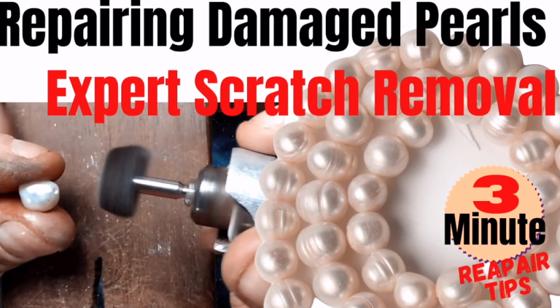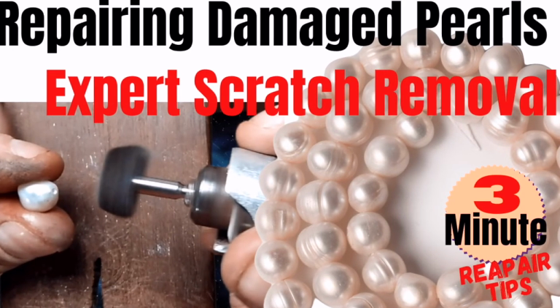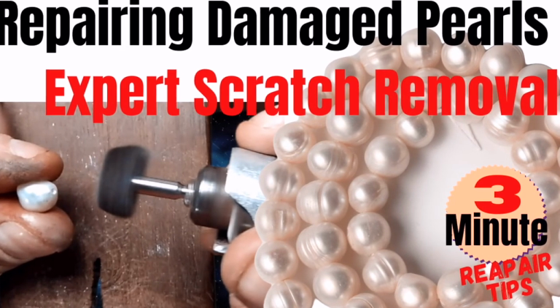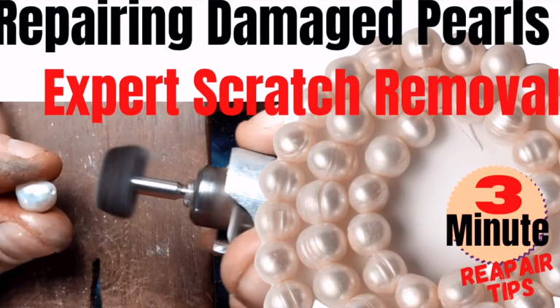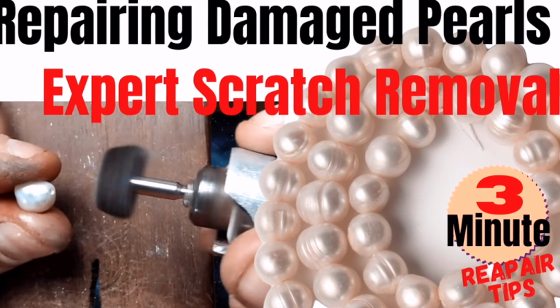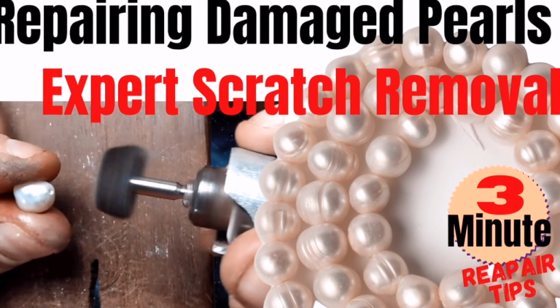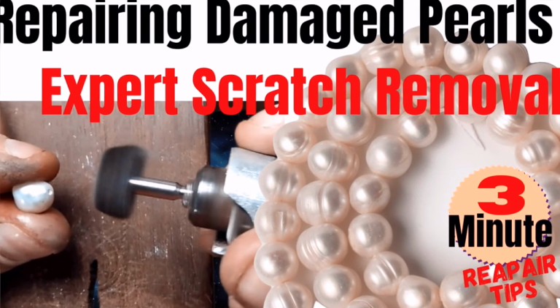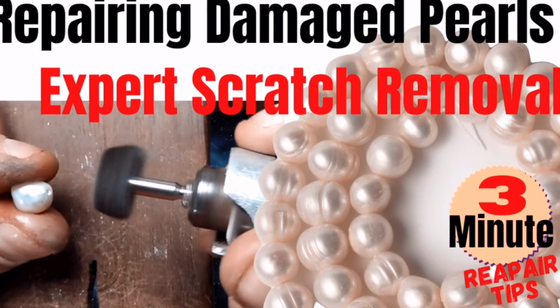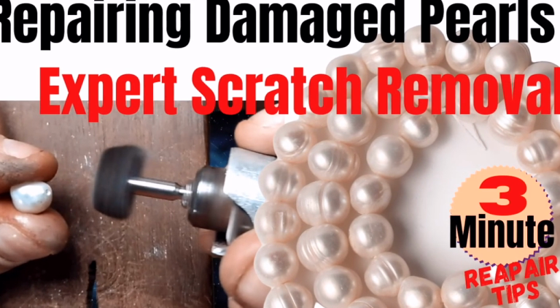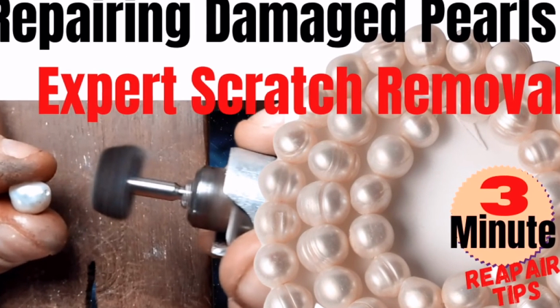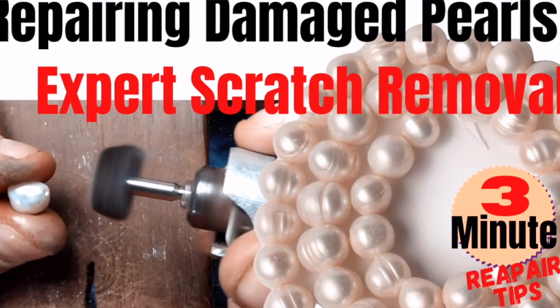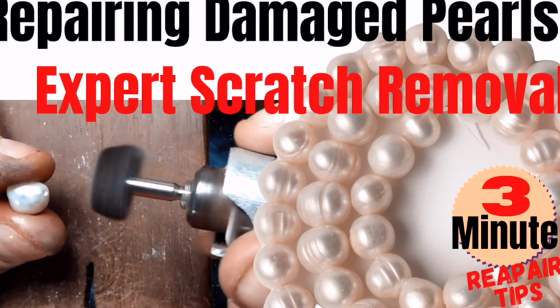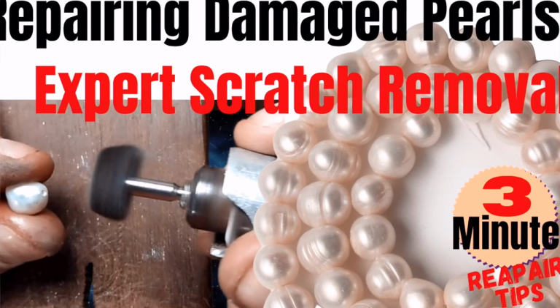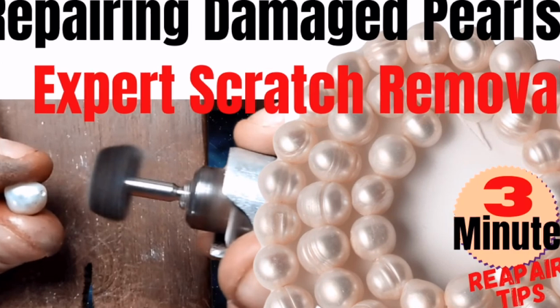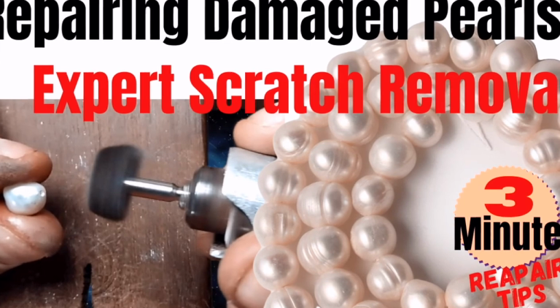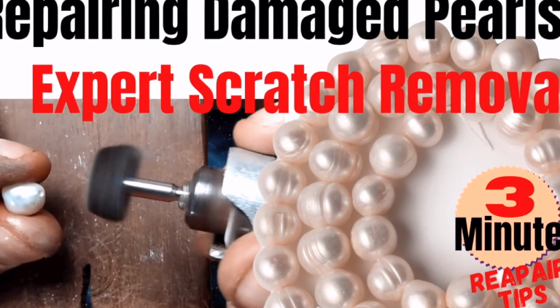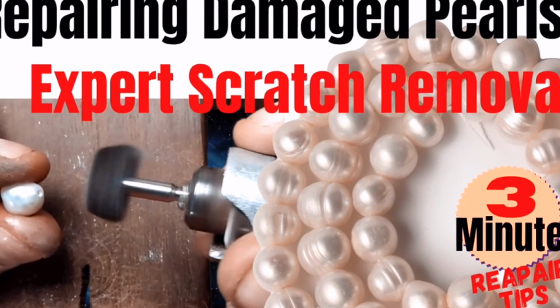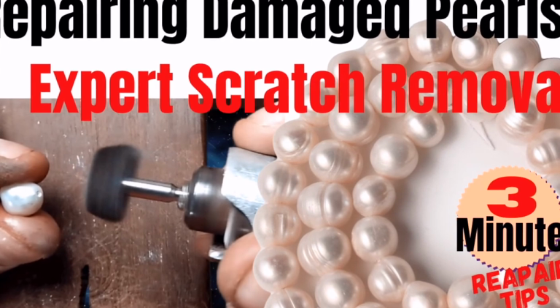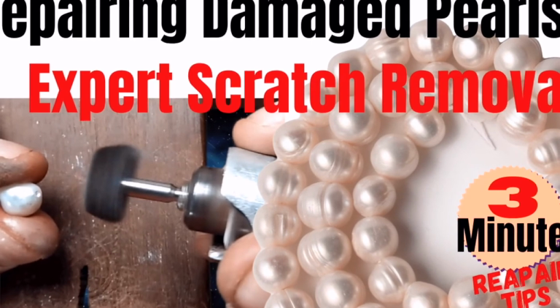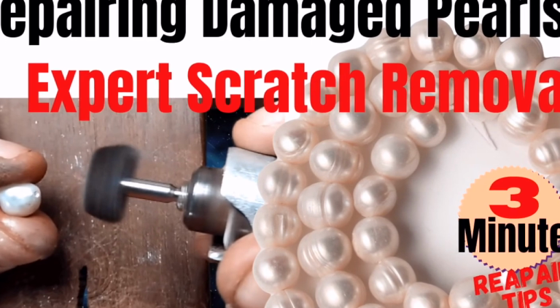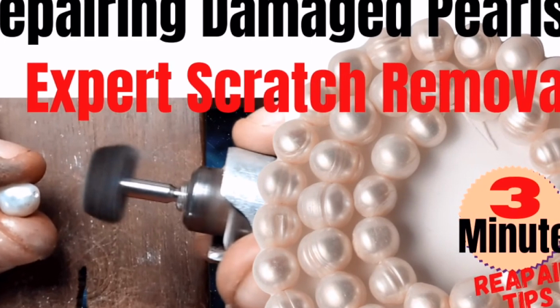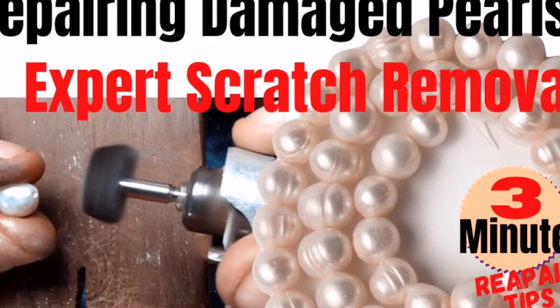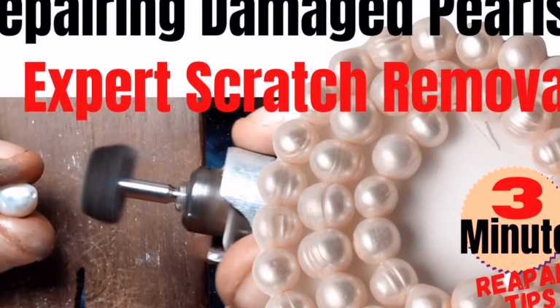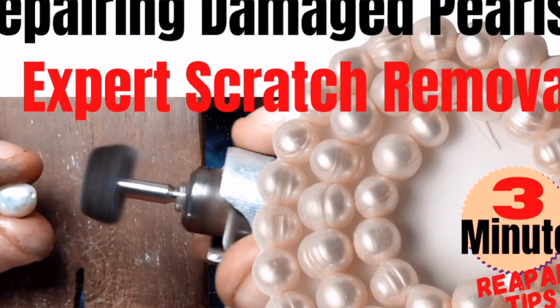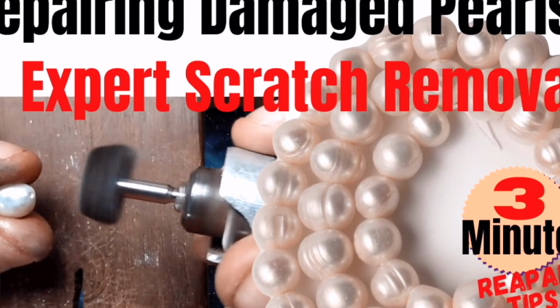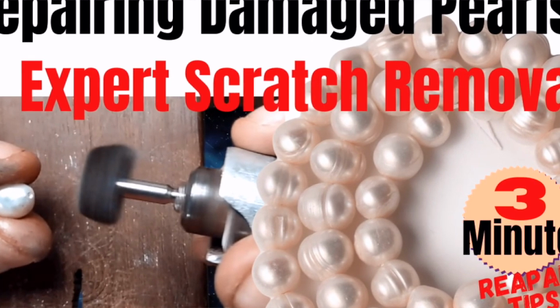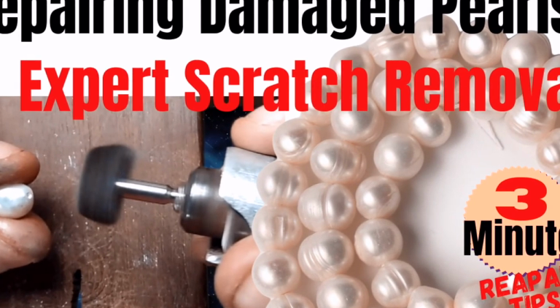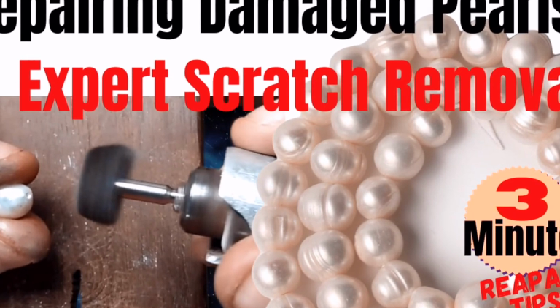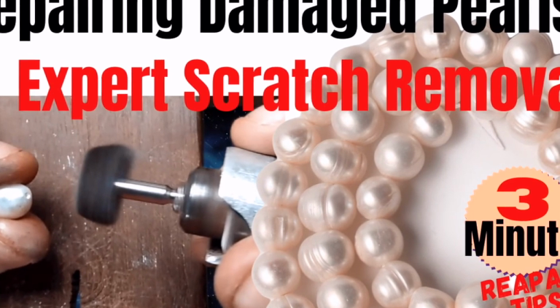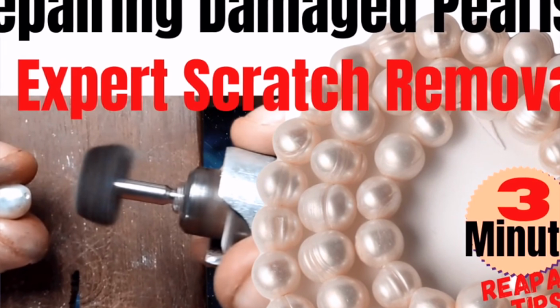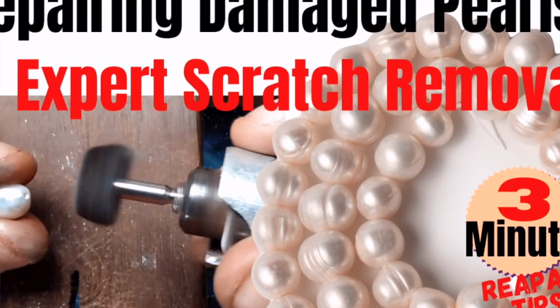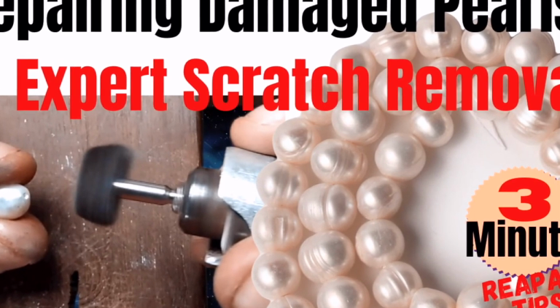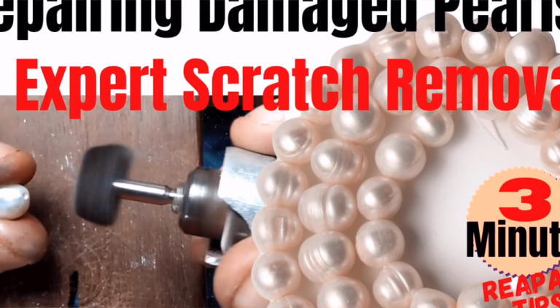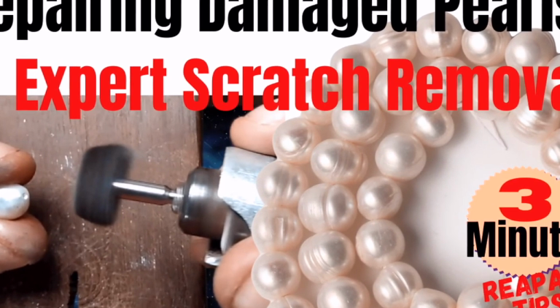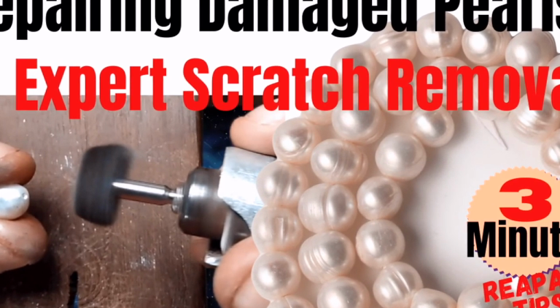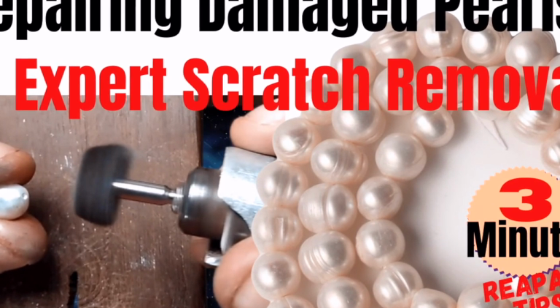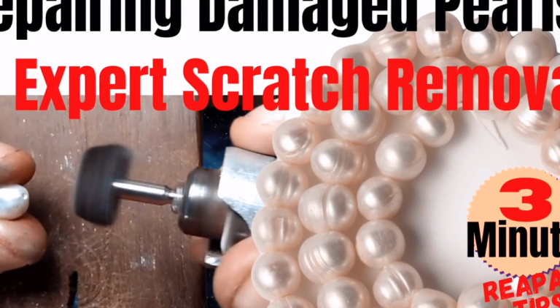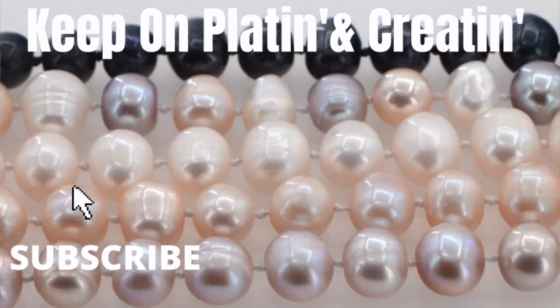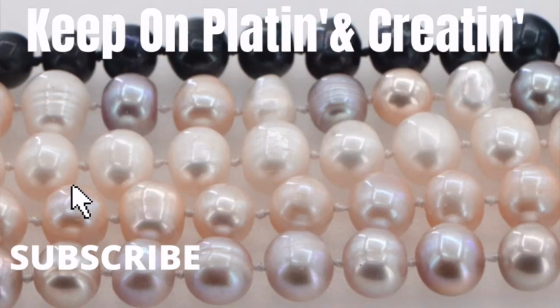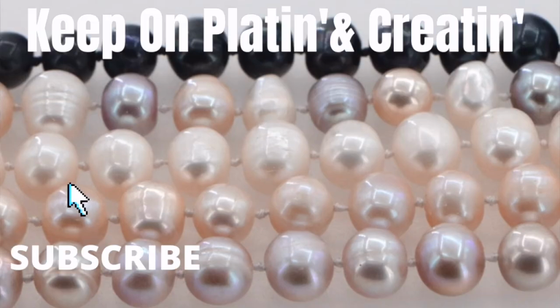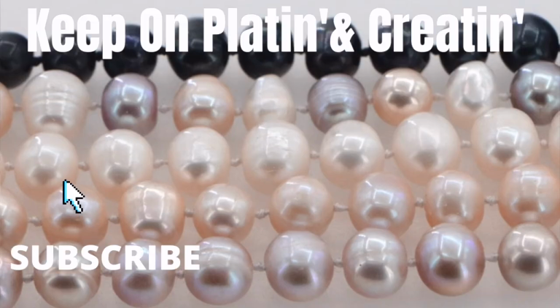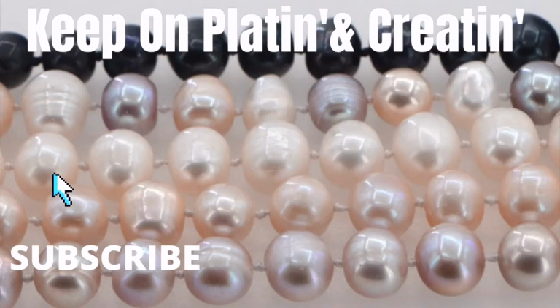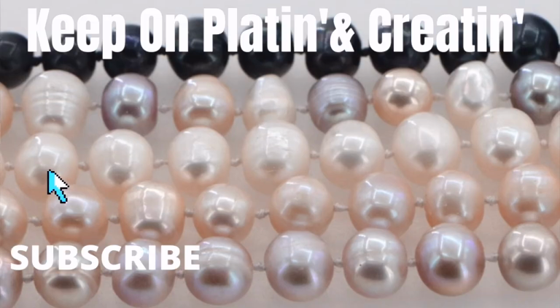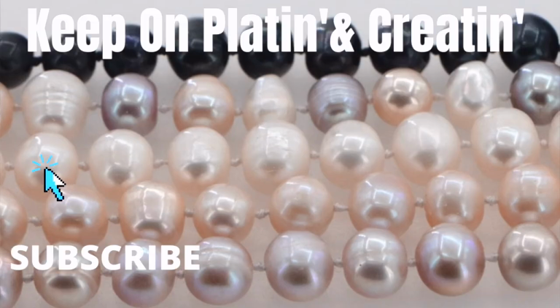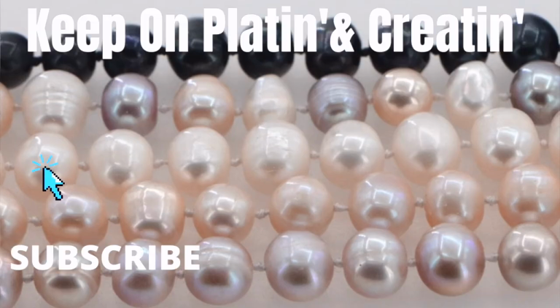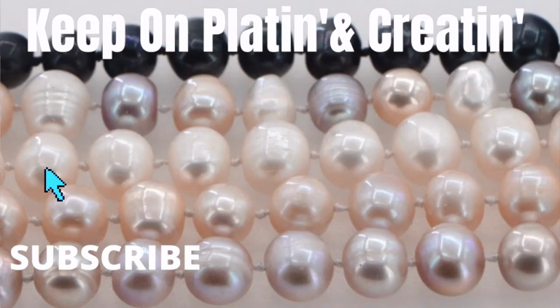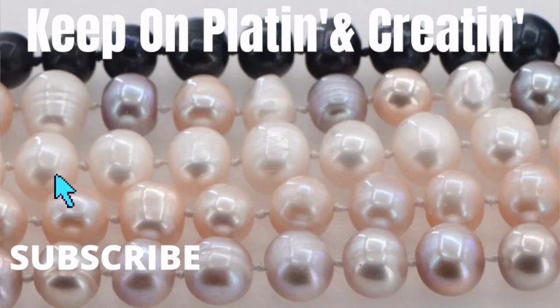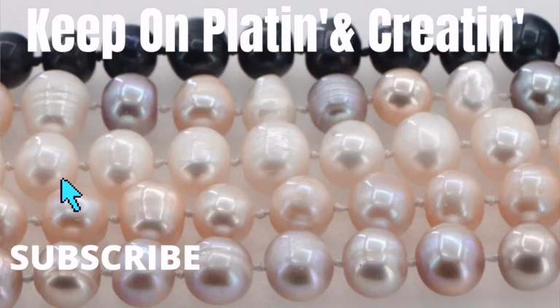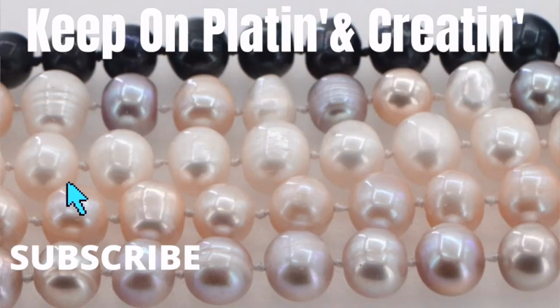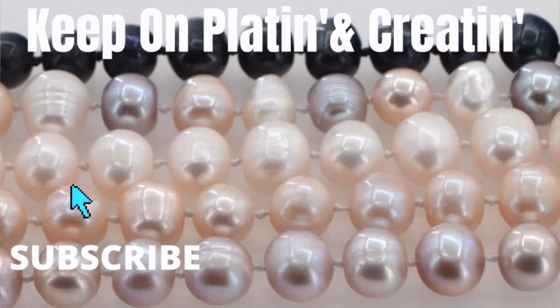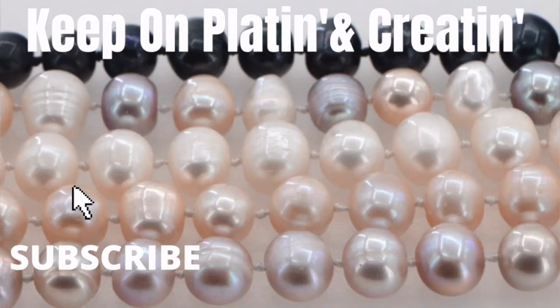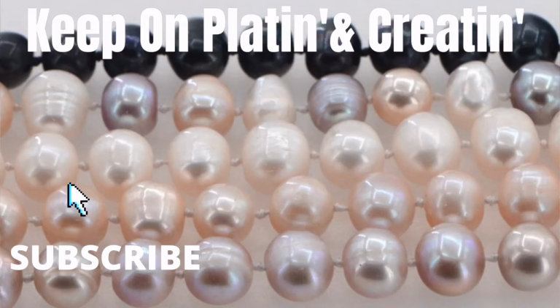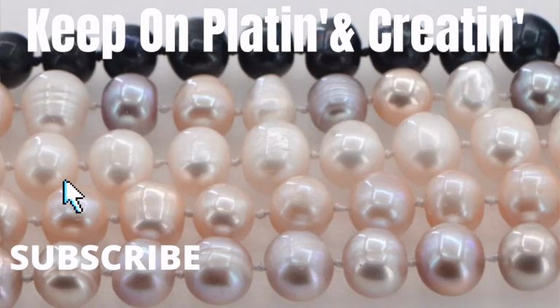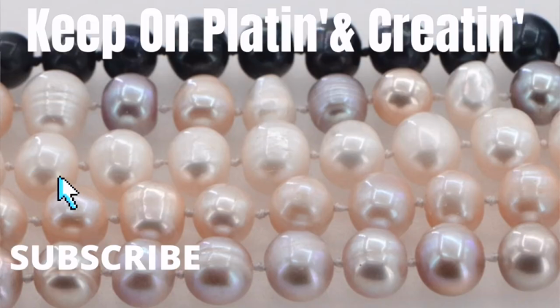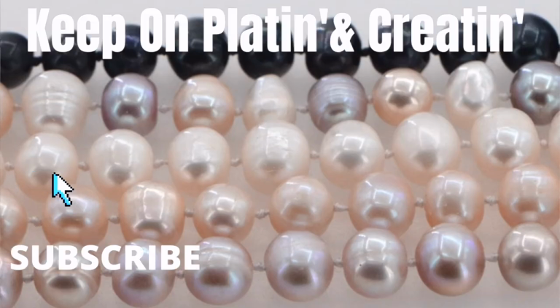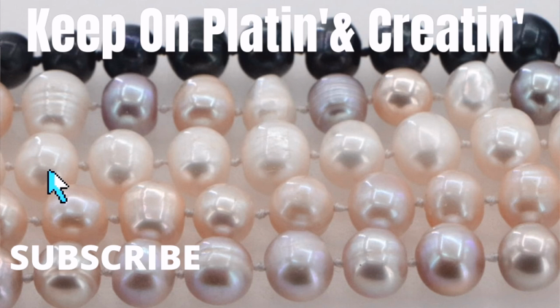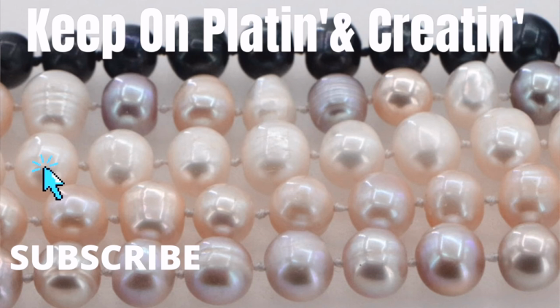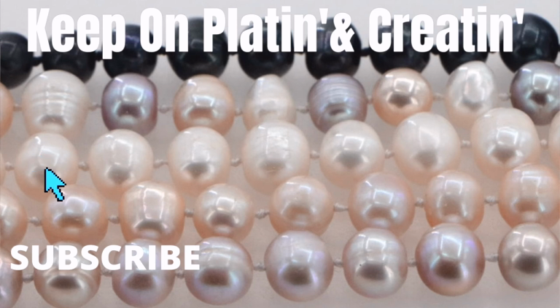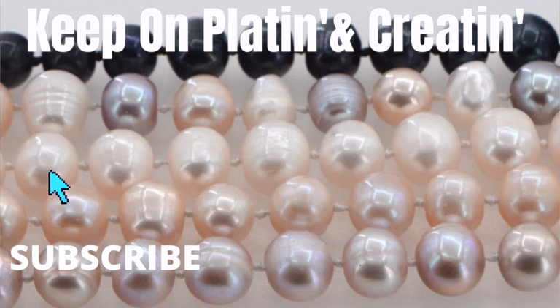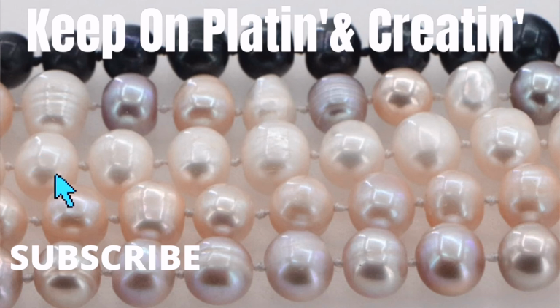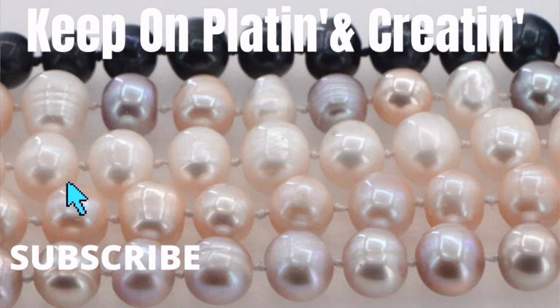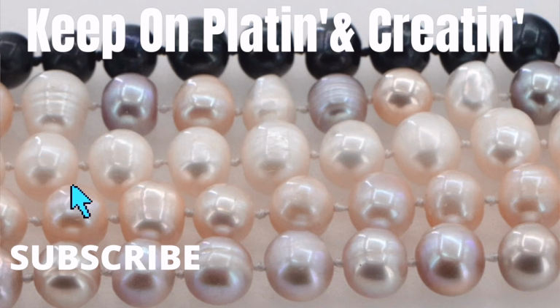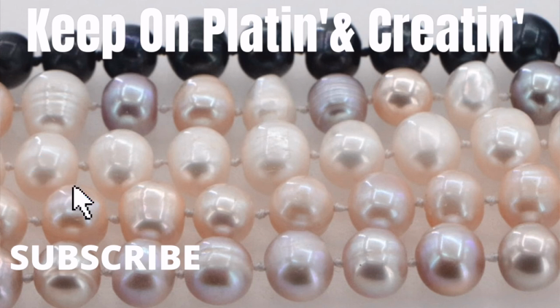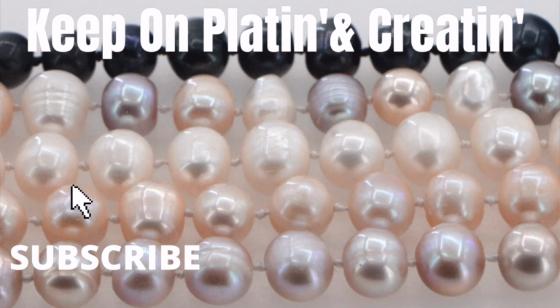See you in the next video. I have a lot of other videos on pearls, stone drilling, electroforming, jewelry techniques, and electroplating. Please like and subscribe and keep on creating.